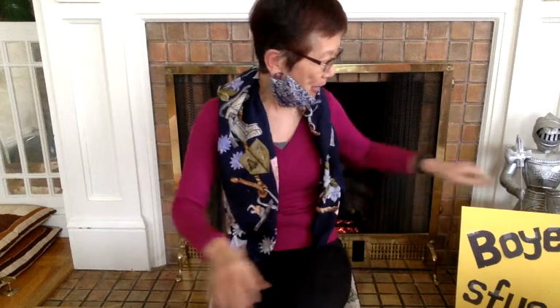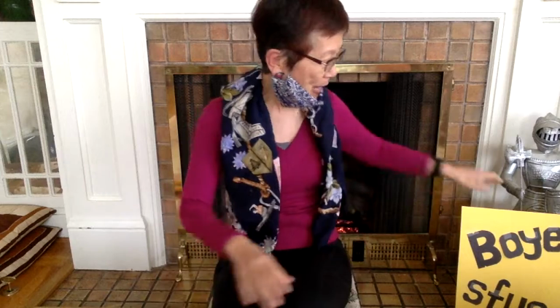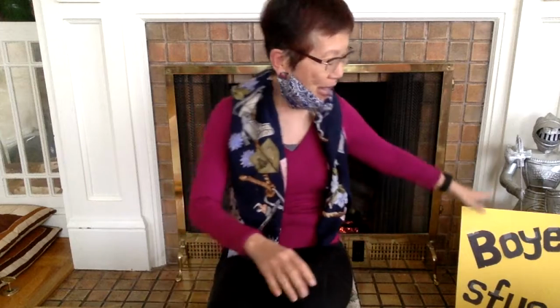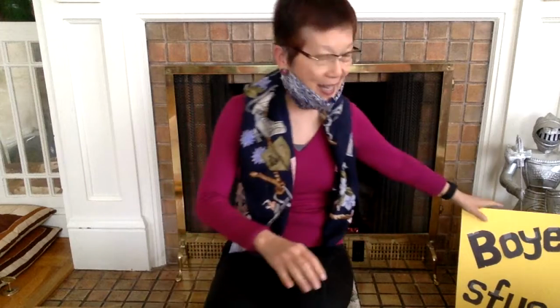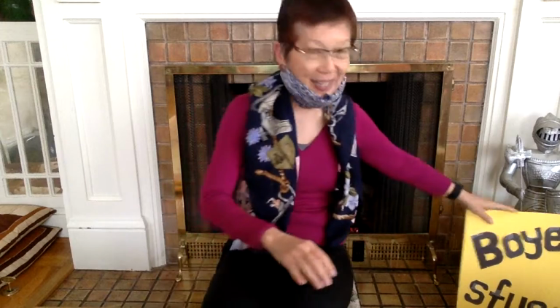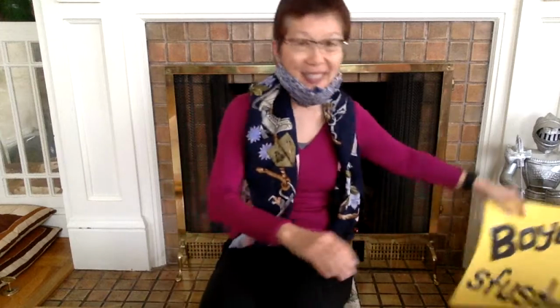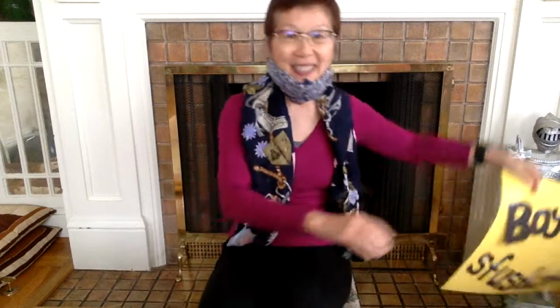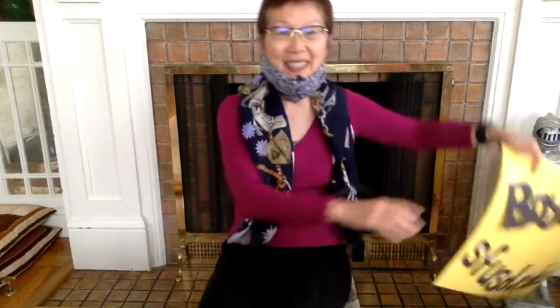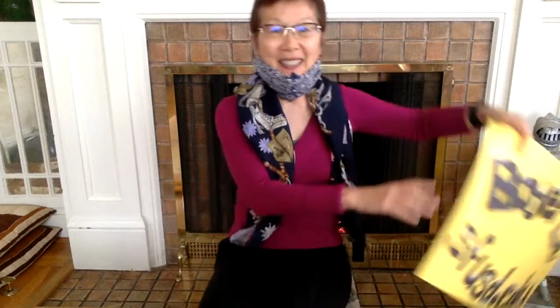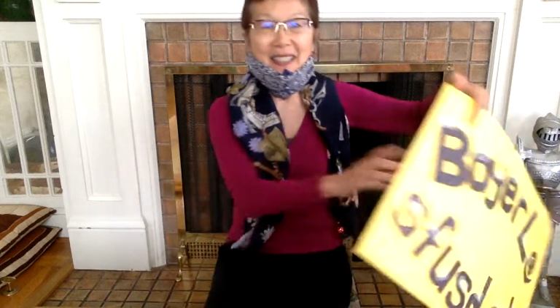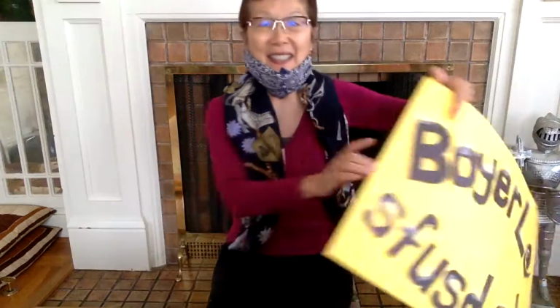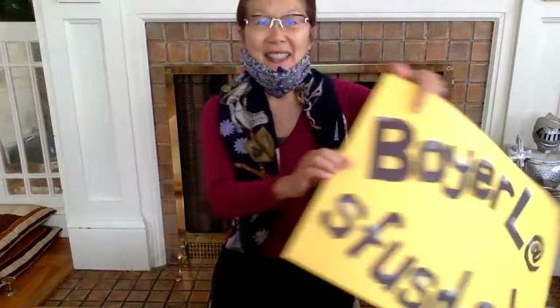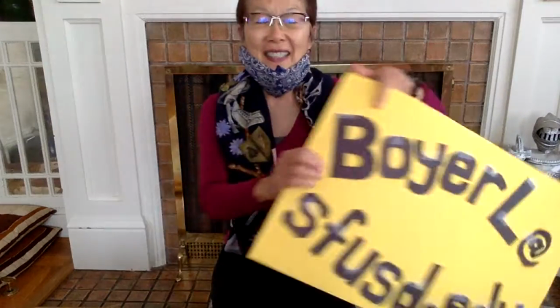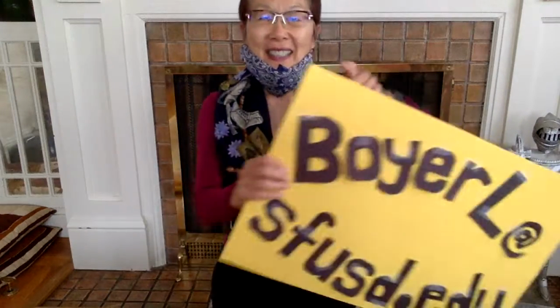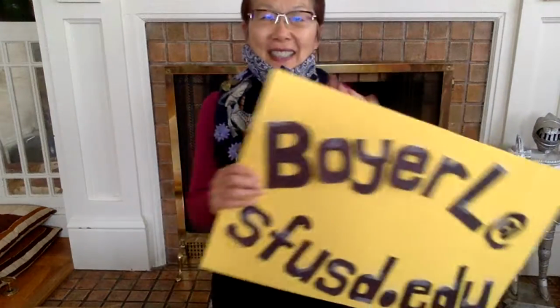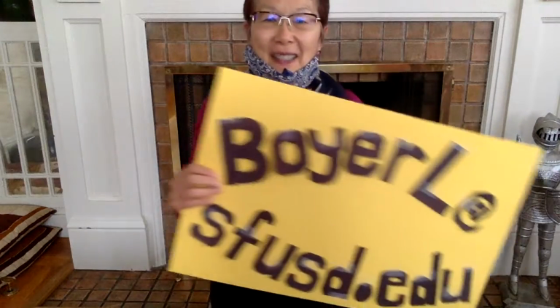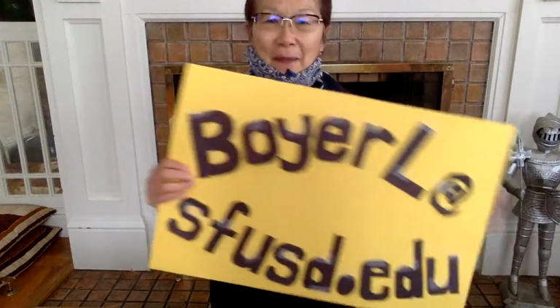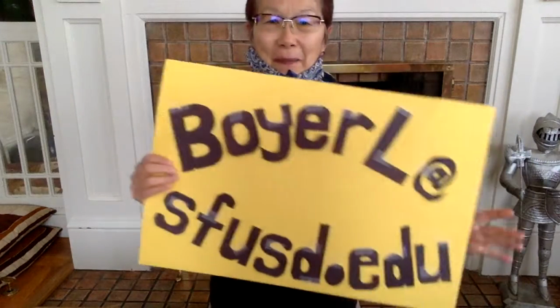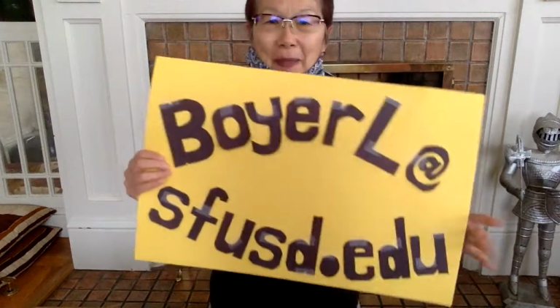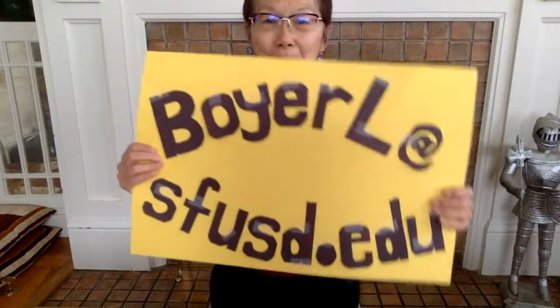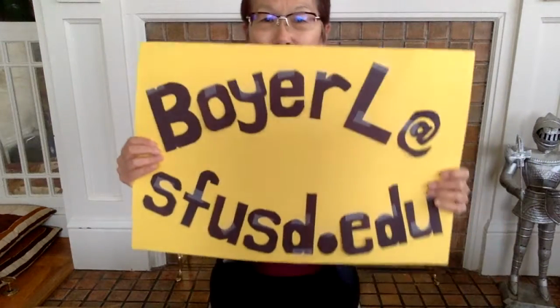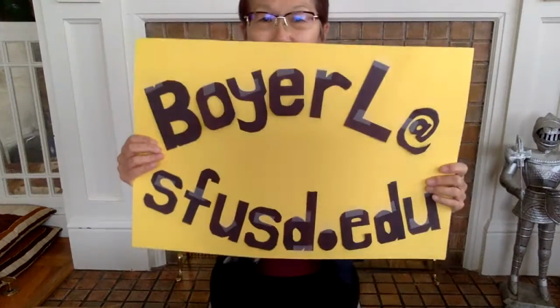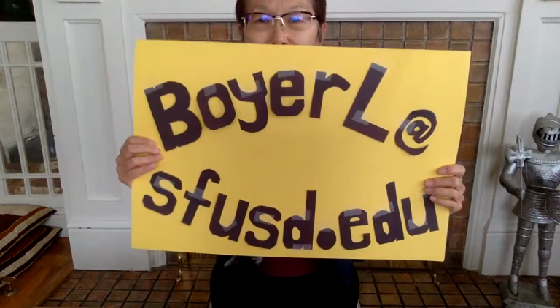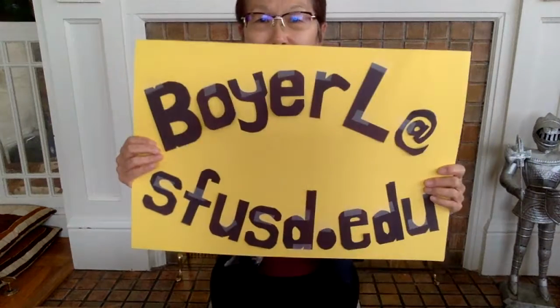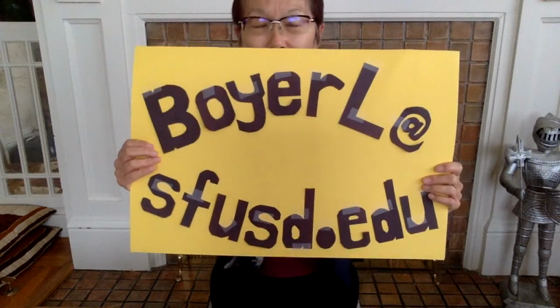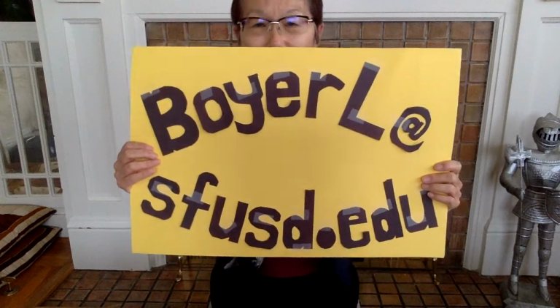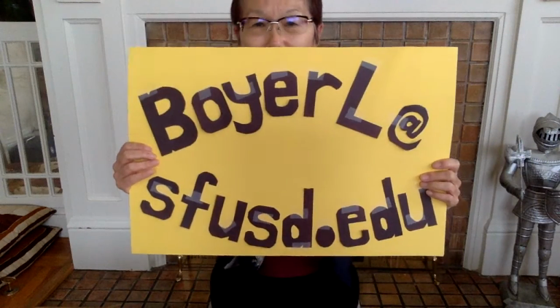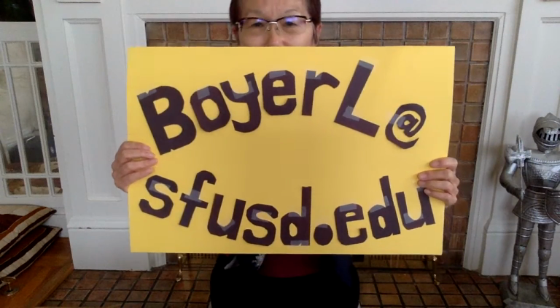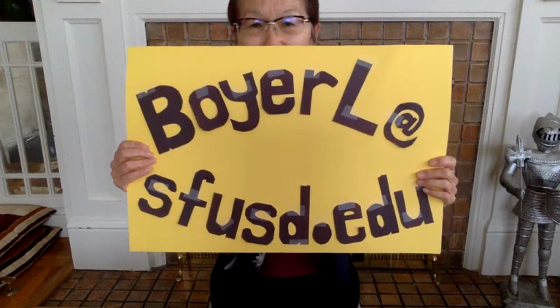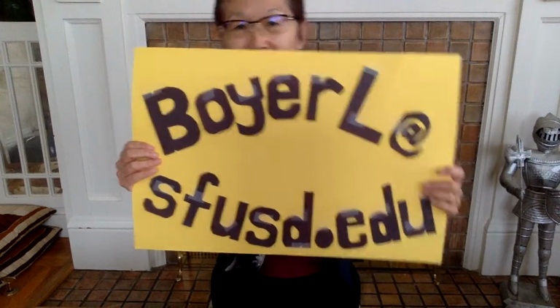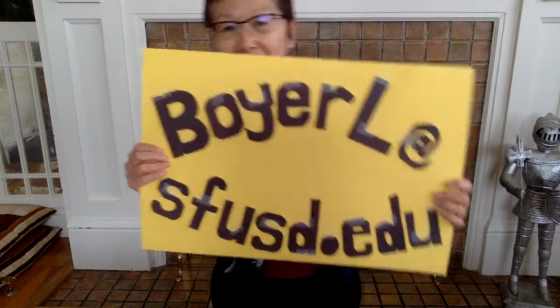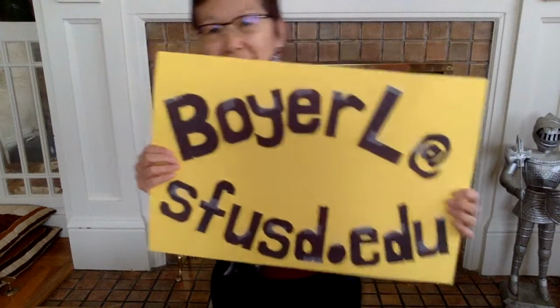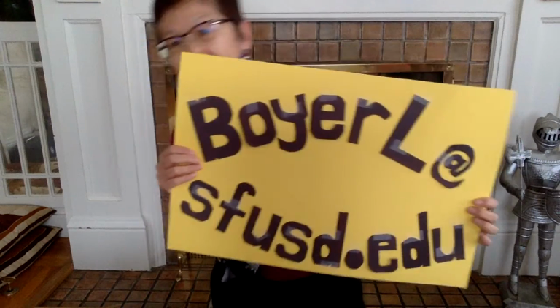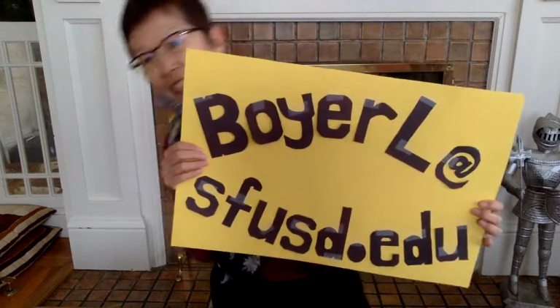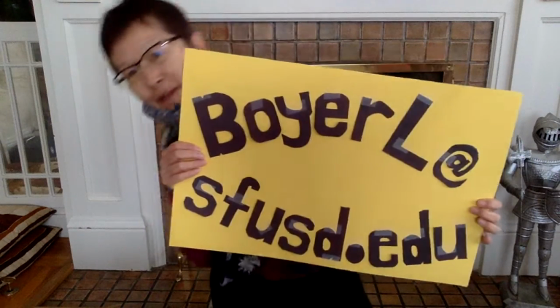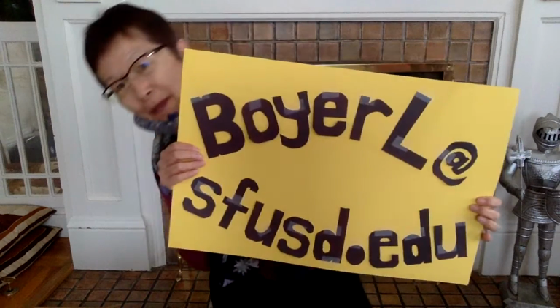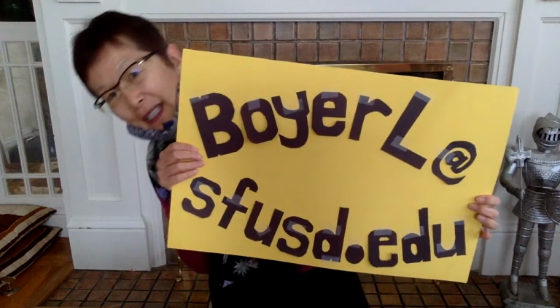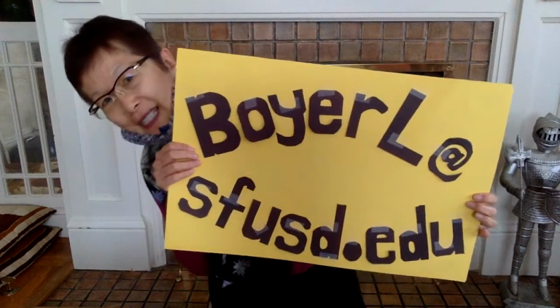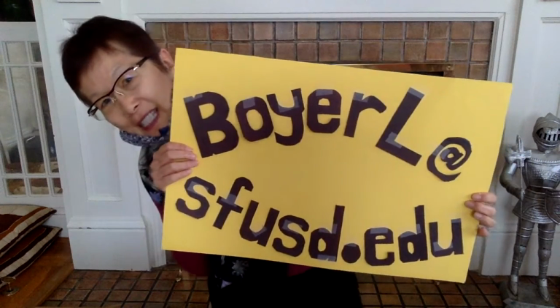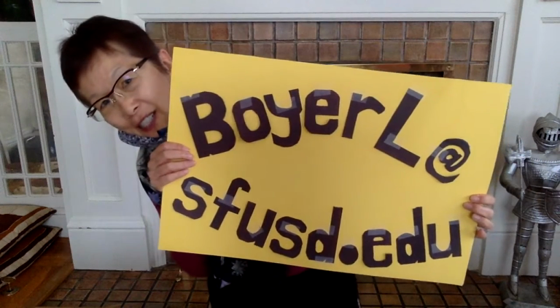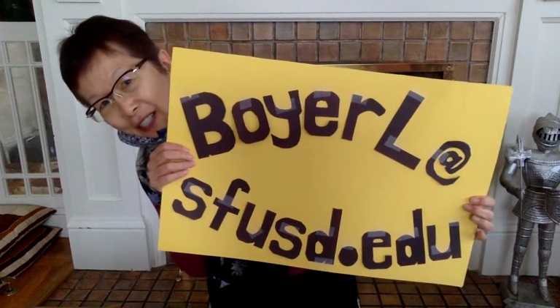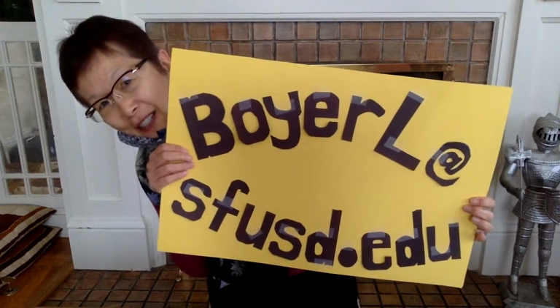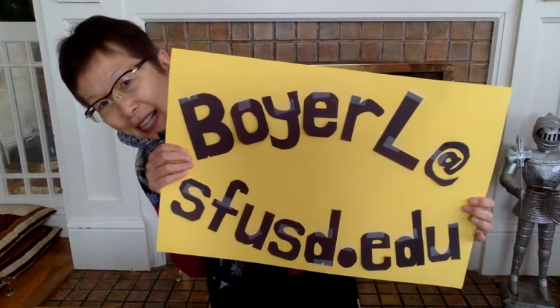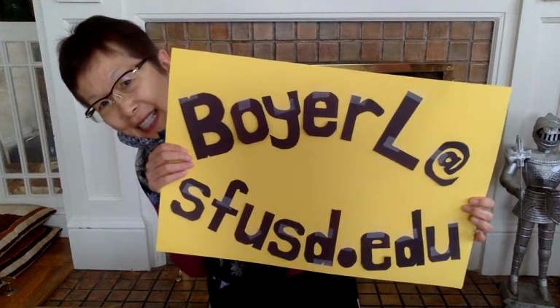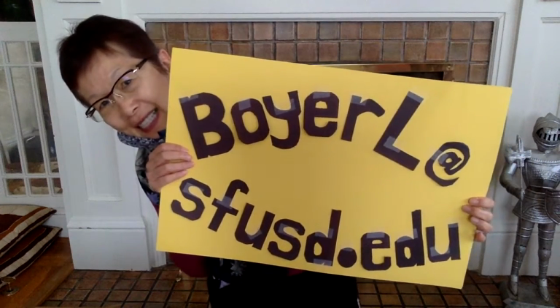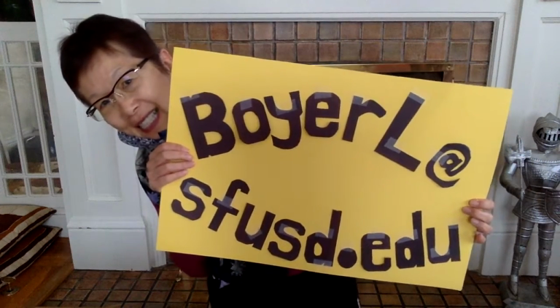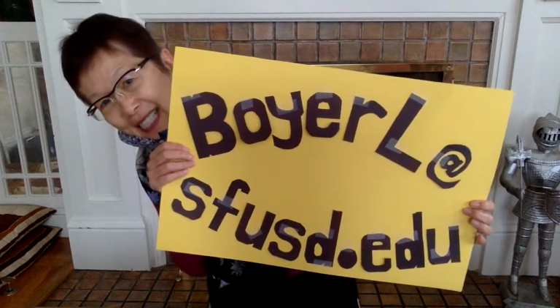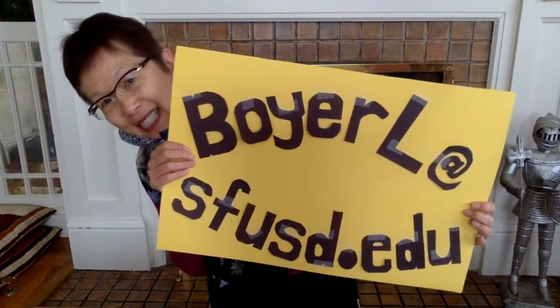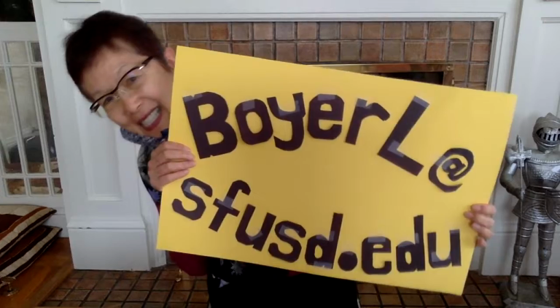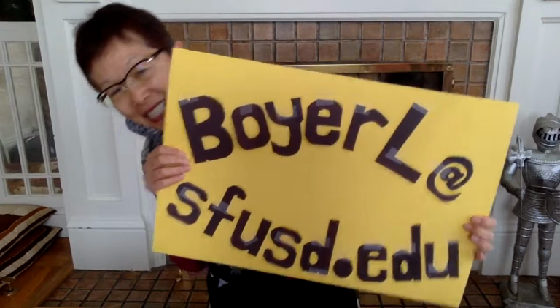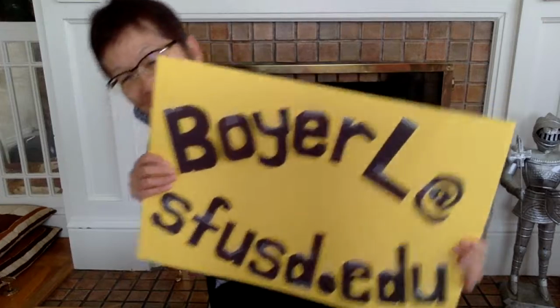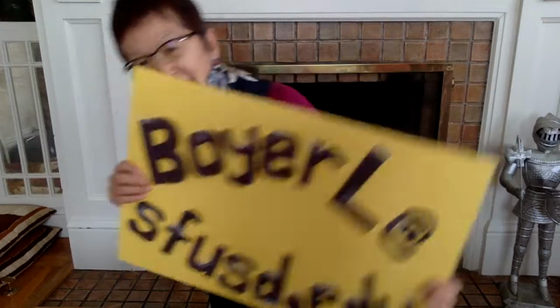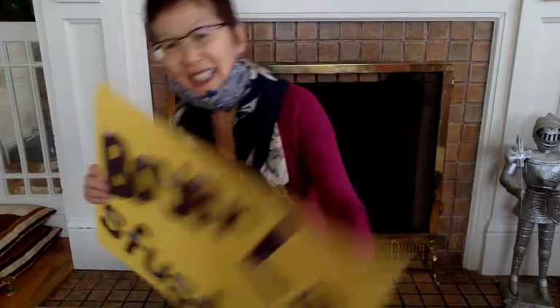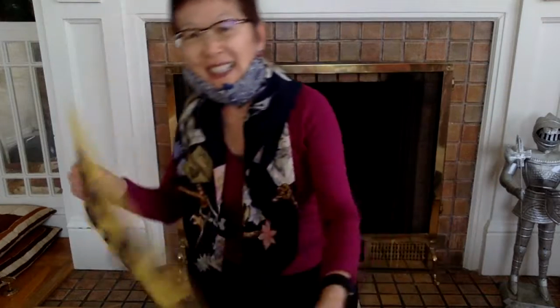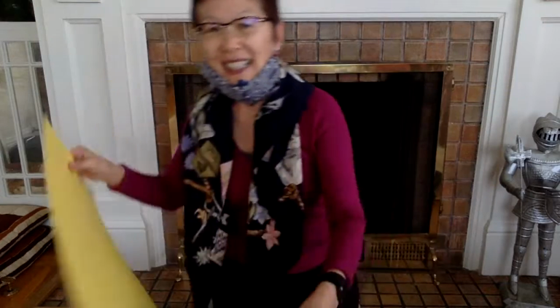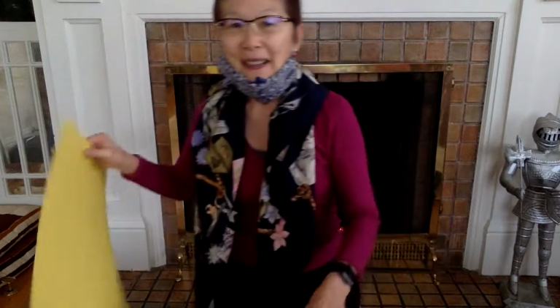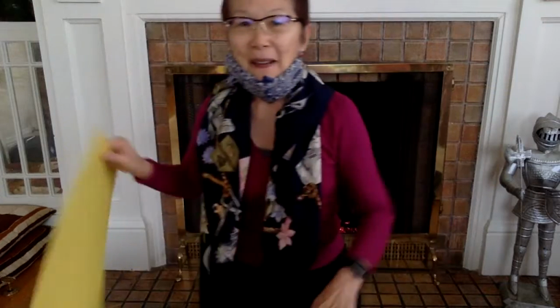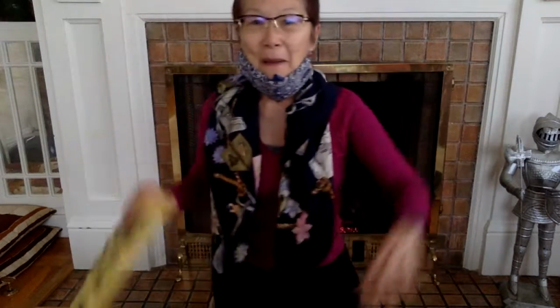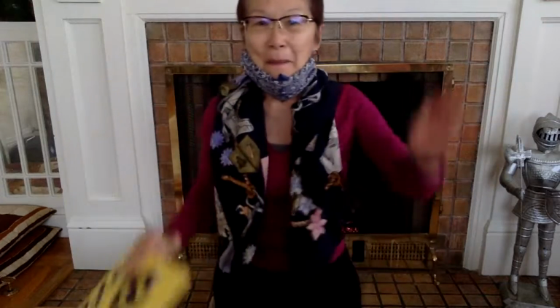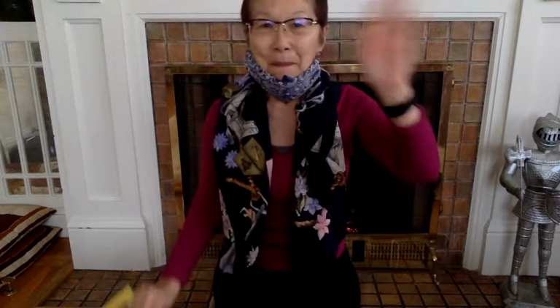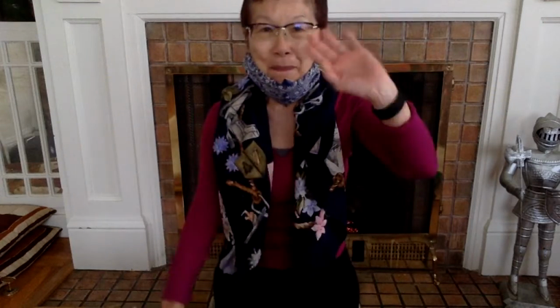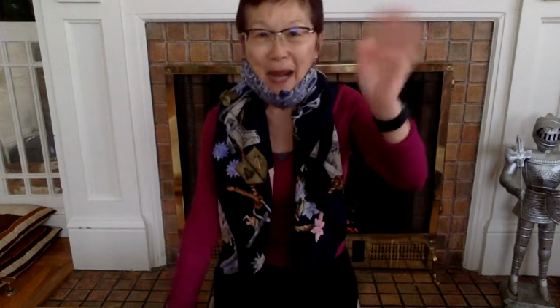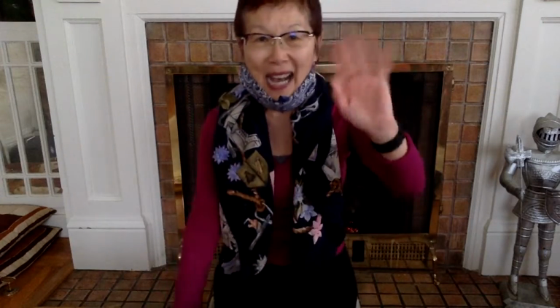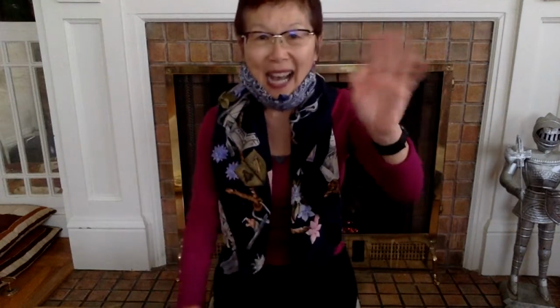Hey, please write to me. Give me additional ideas. Bye.